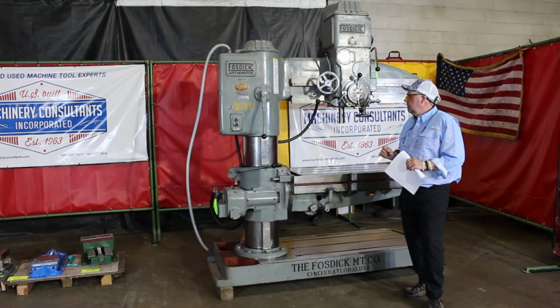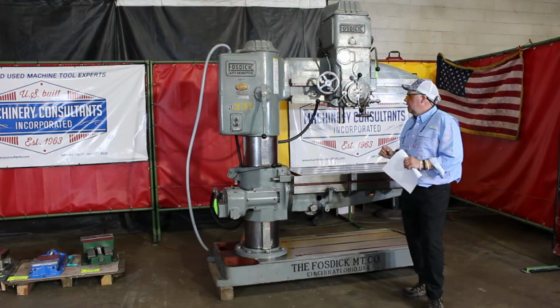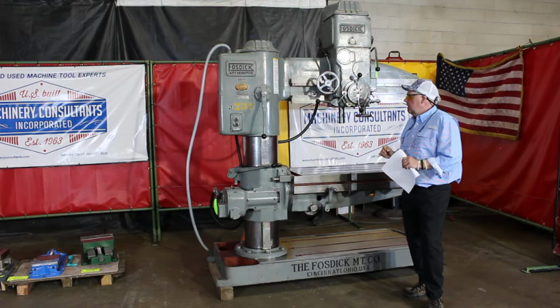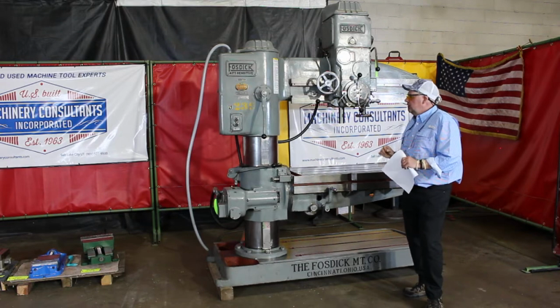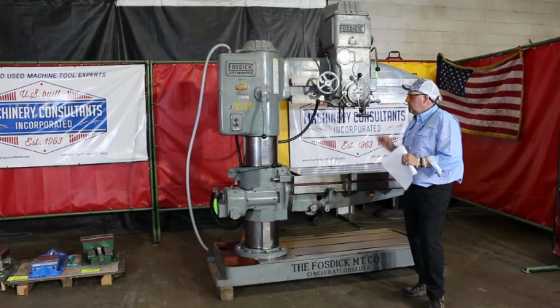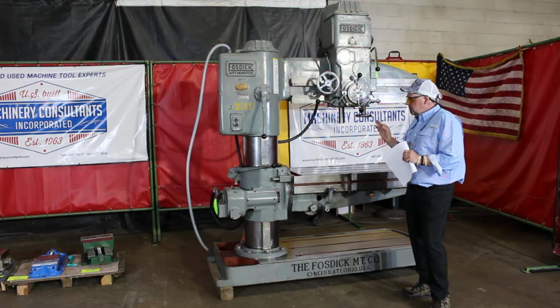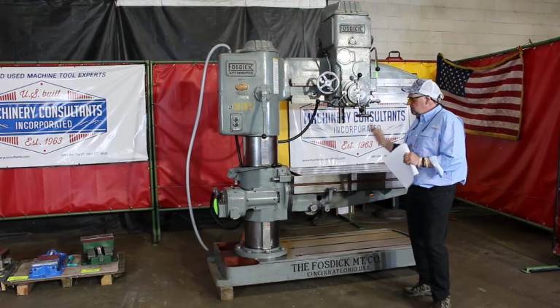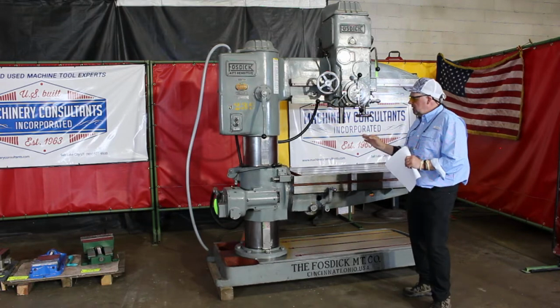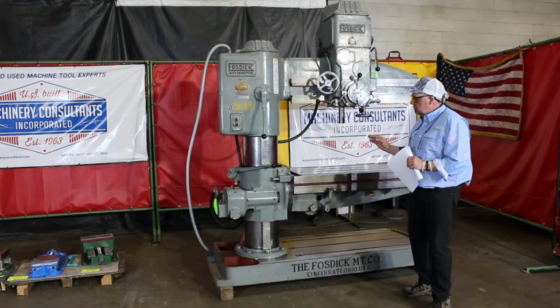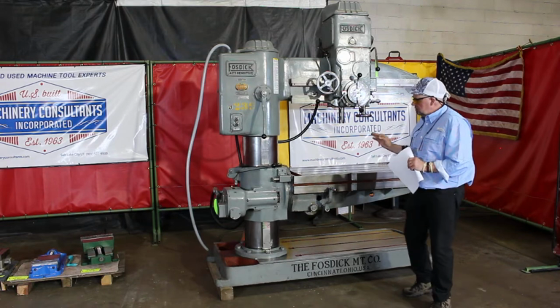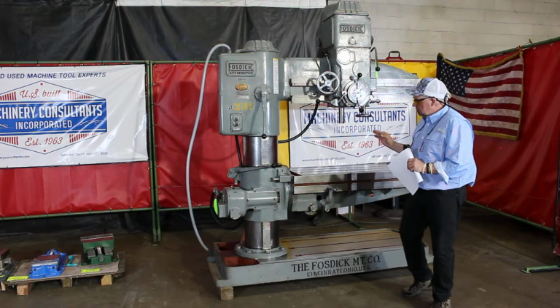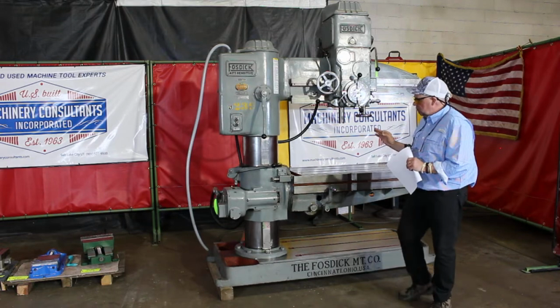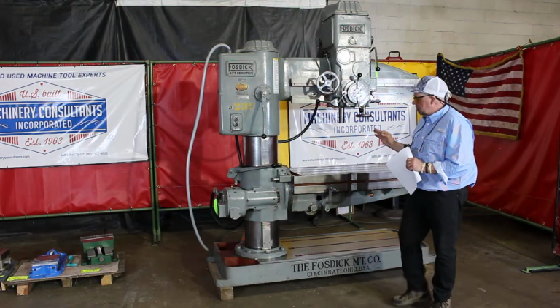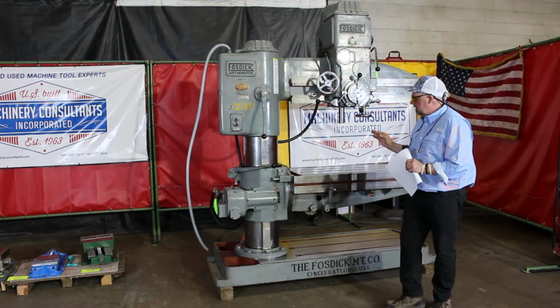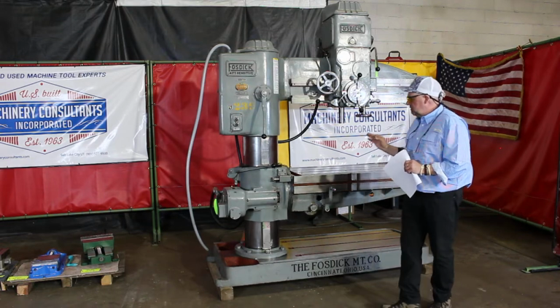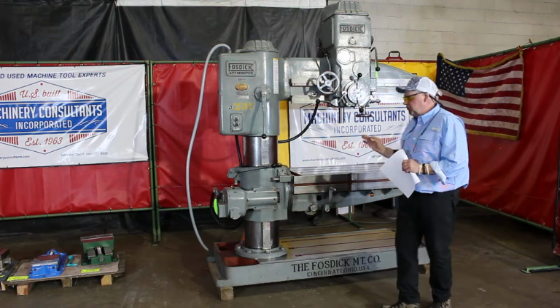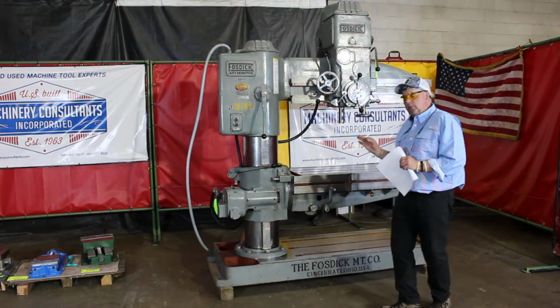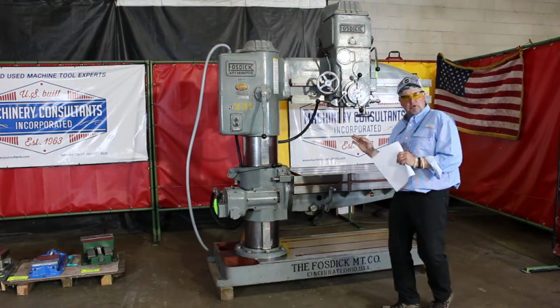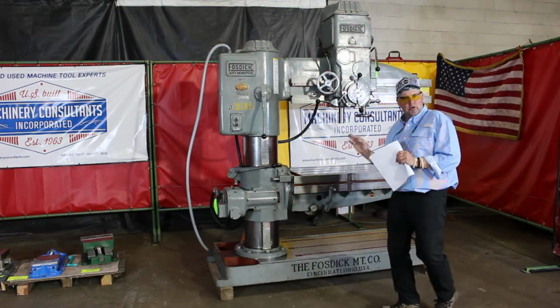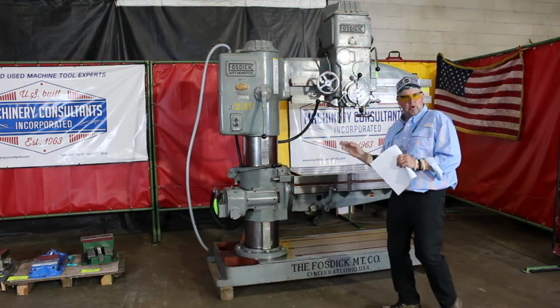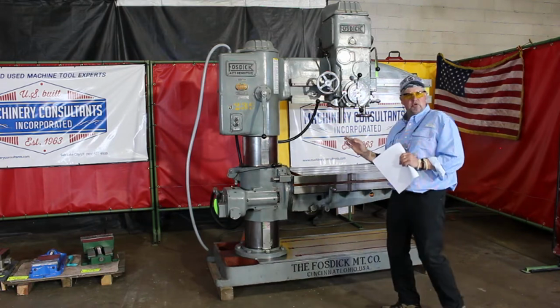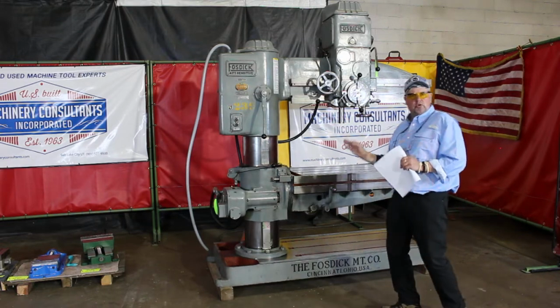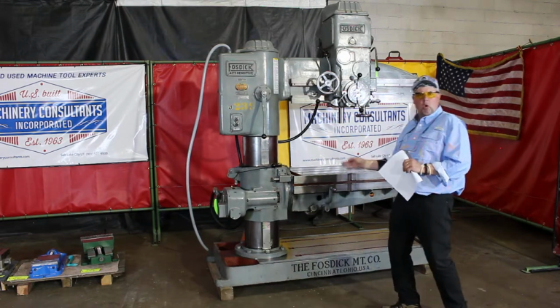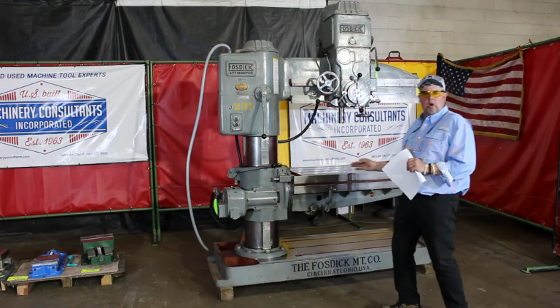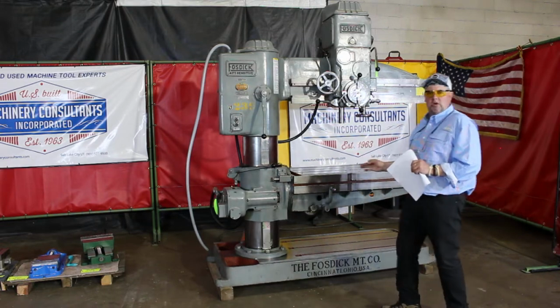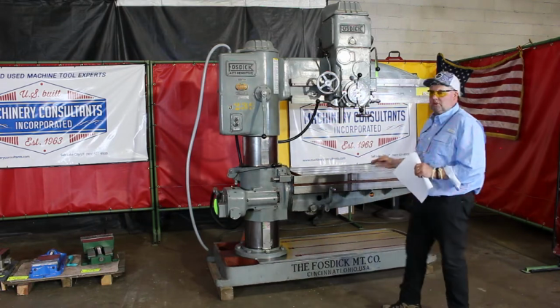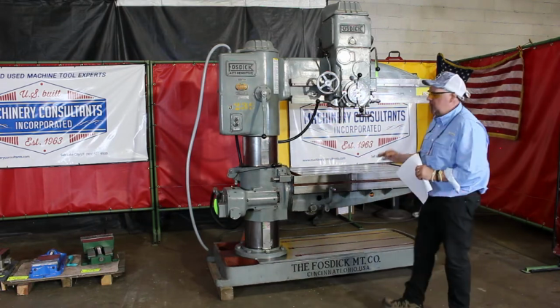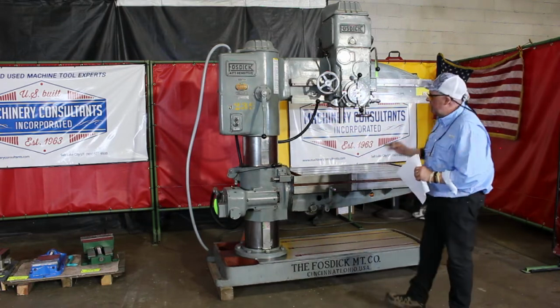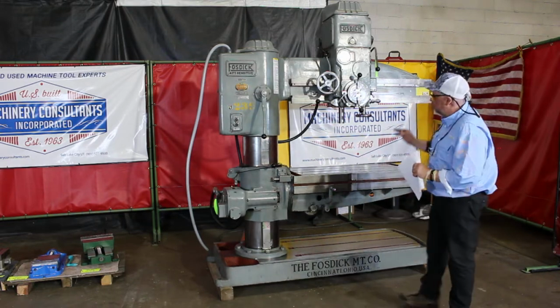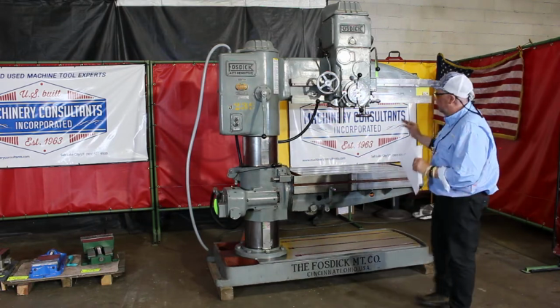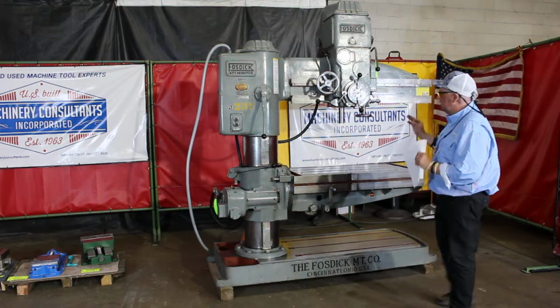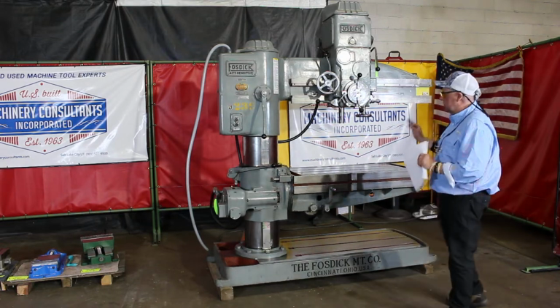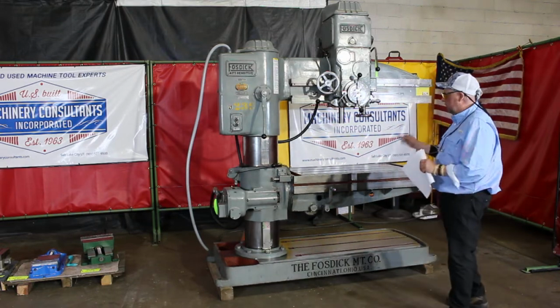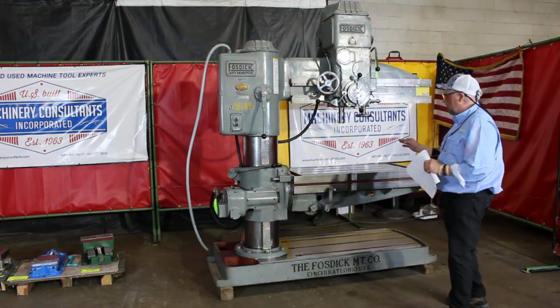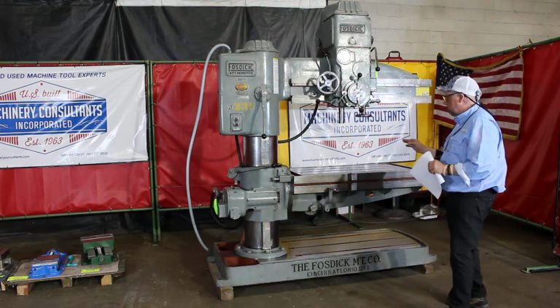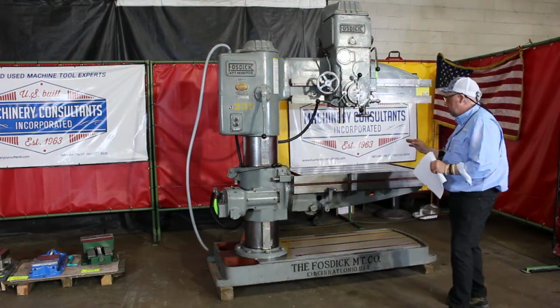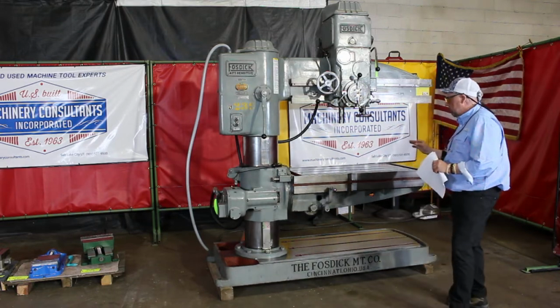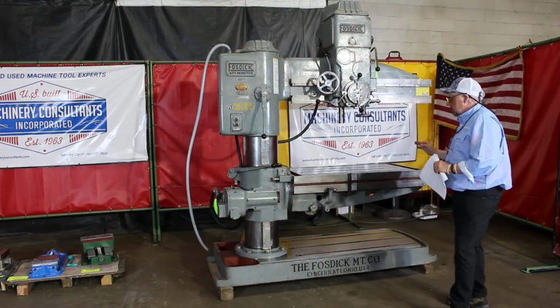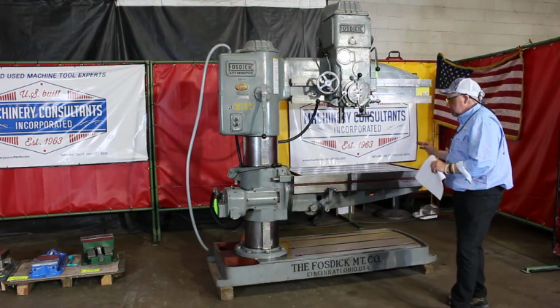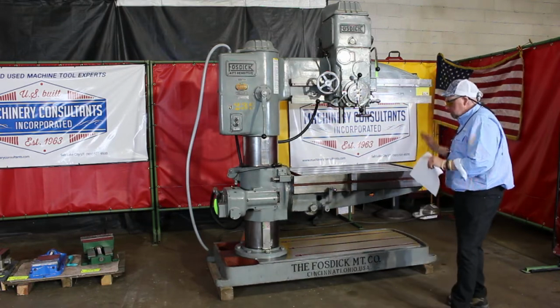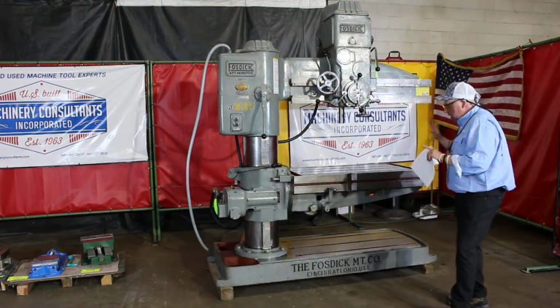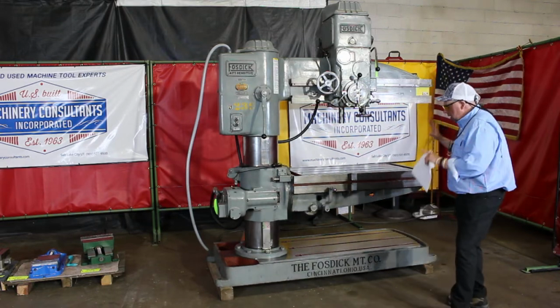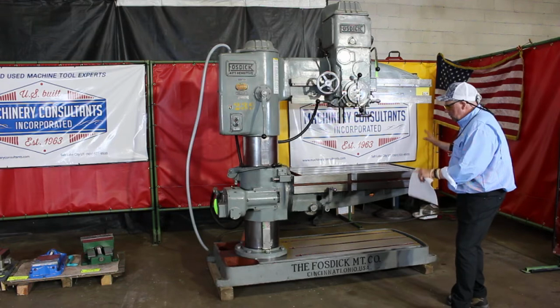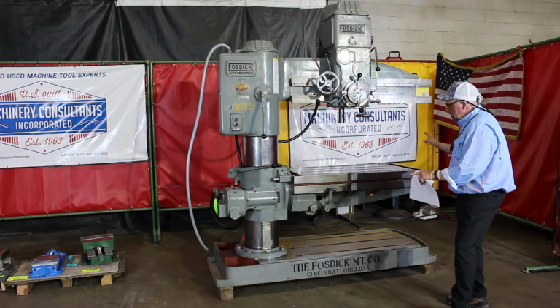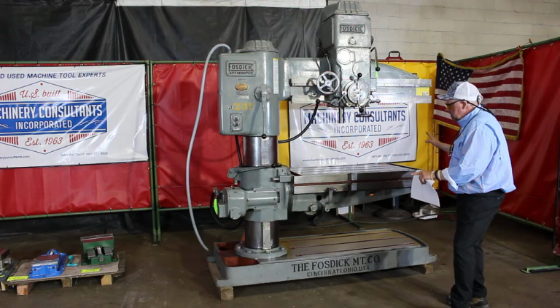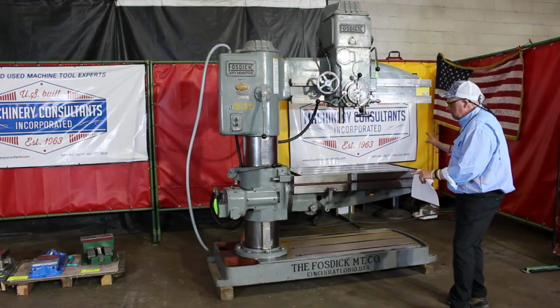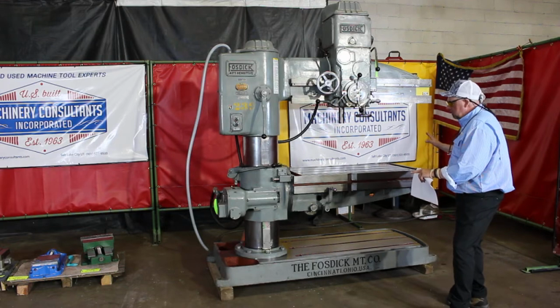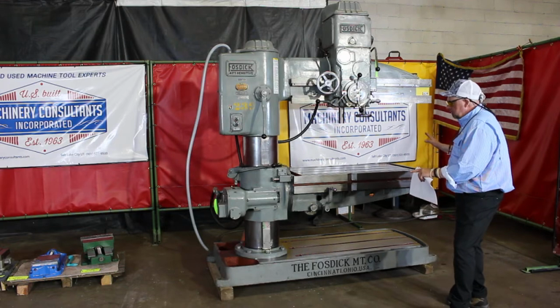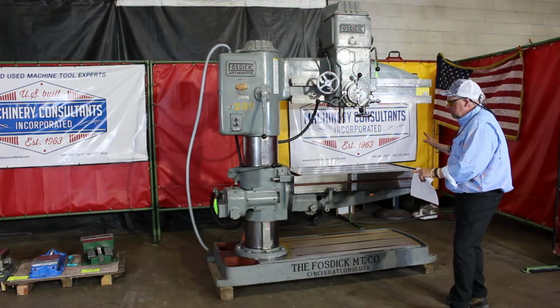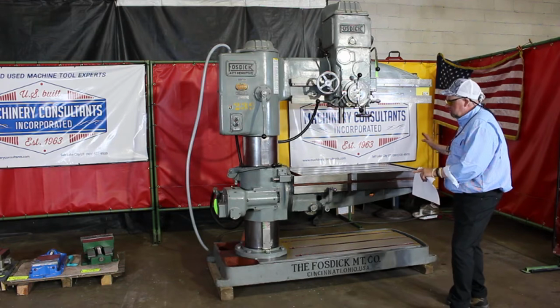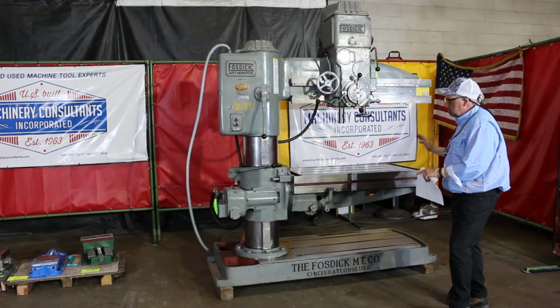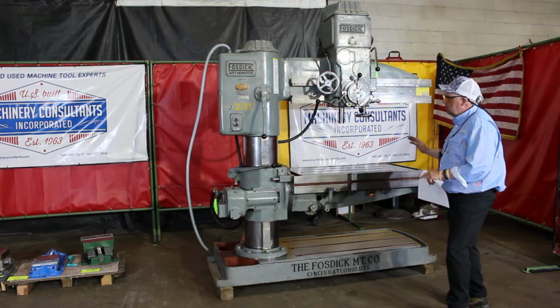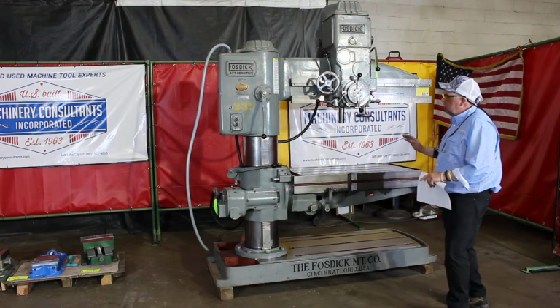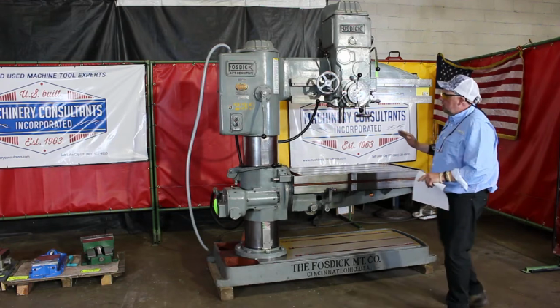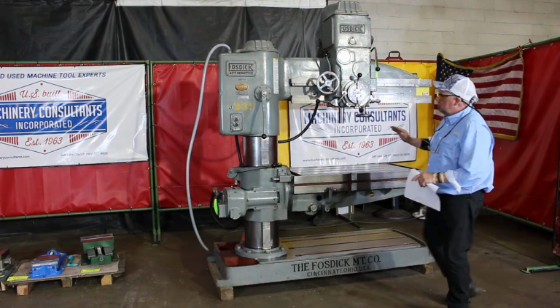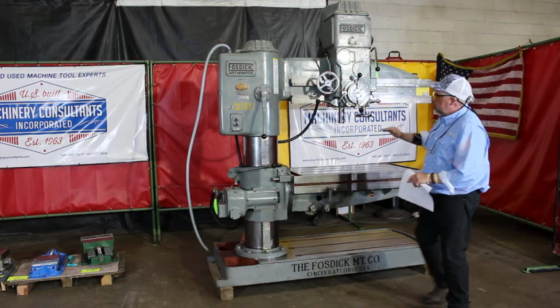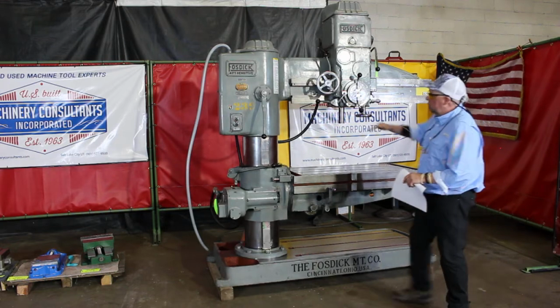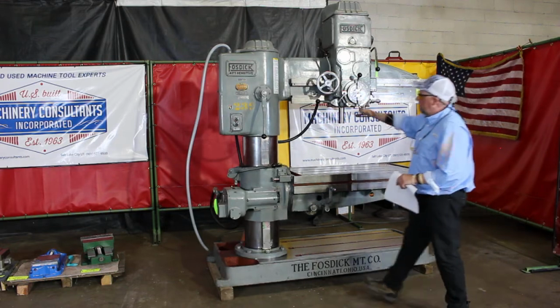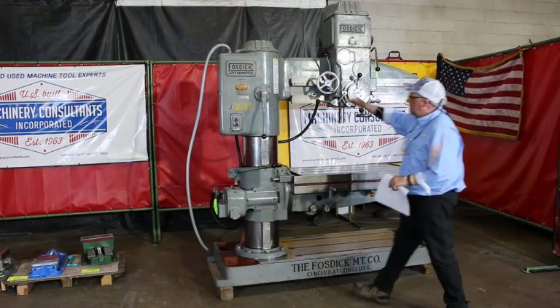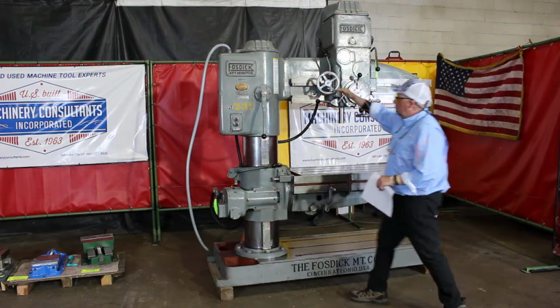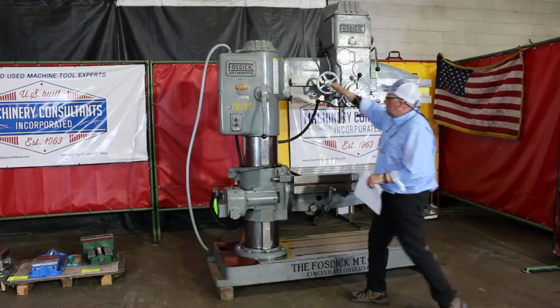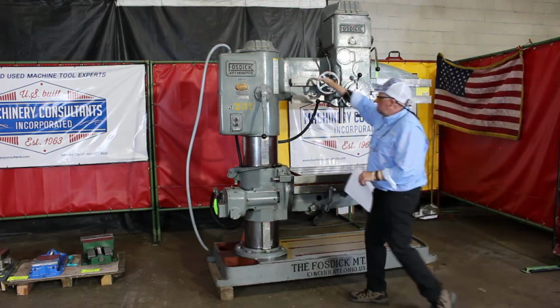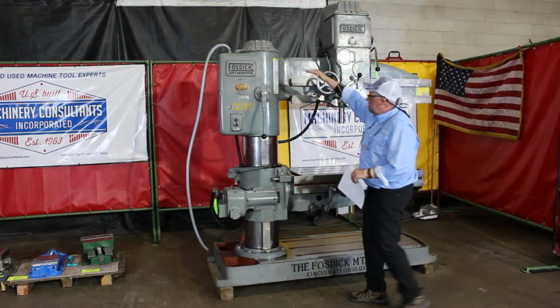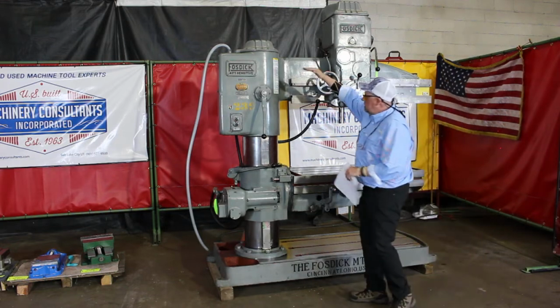This machine was just released from reserved storage. It's absolutely superb — in all original condition. Super cool machine.